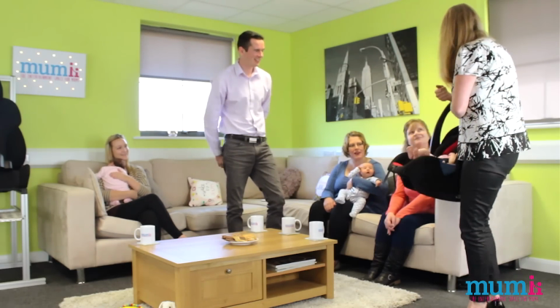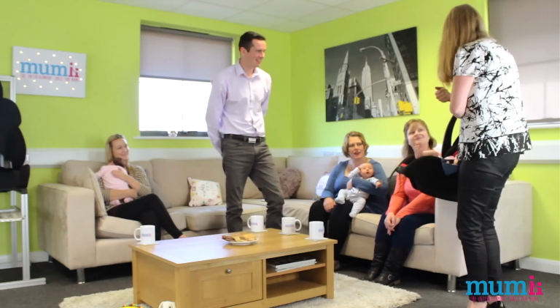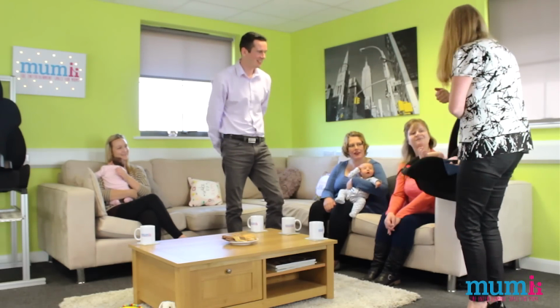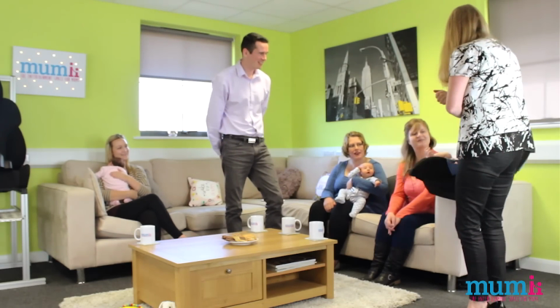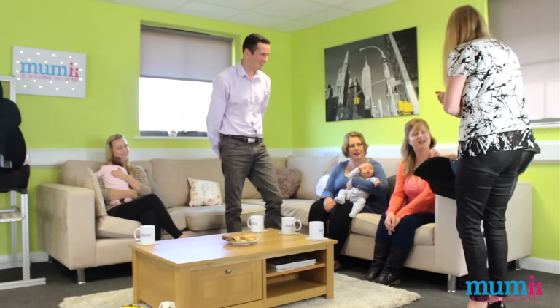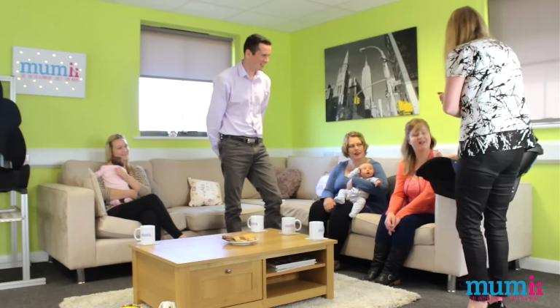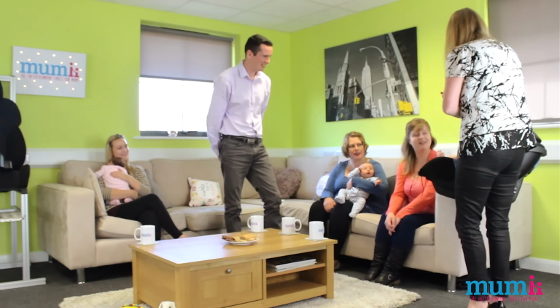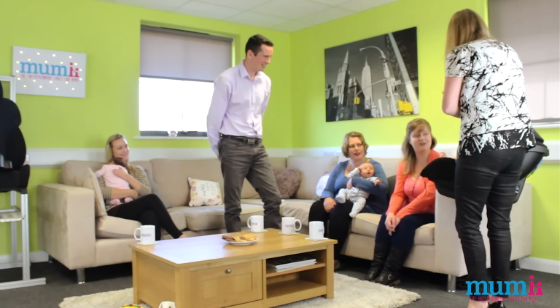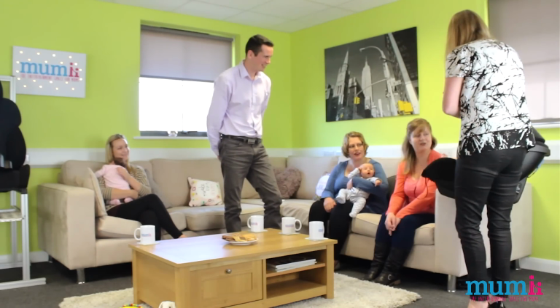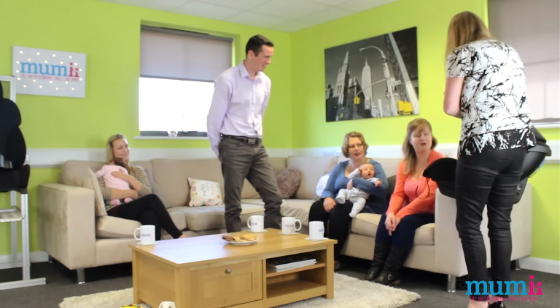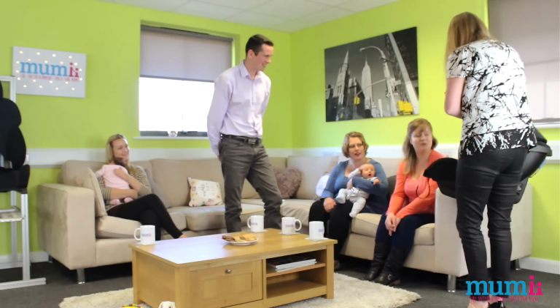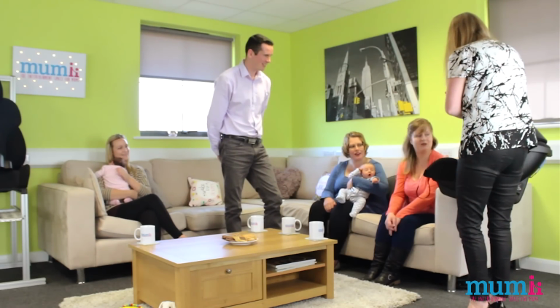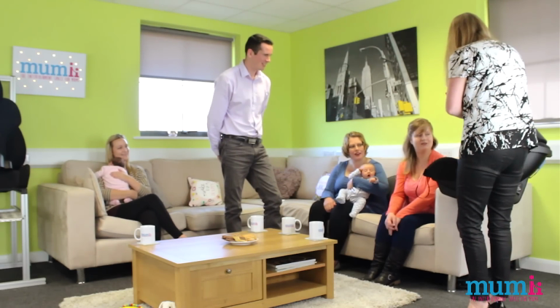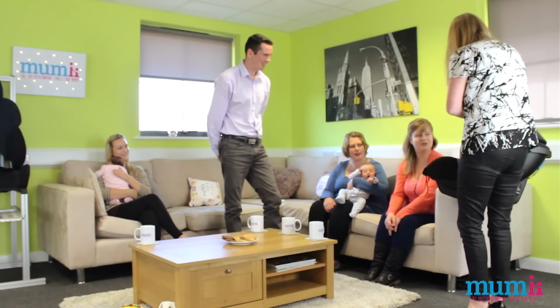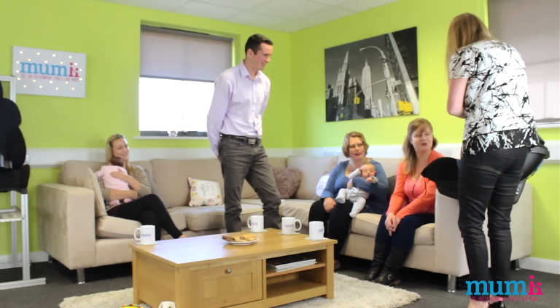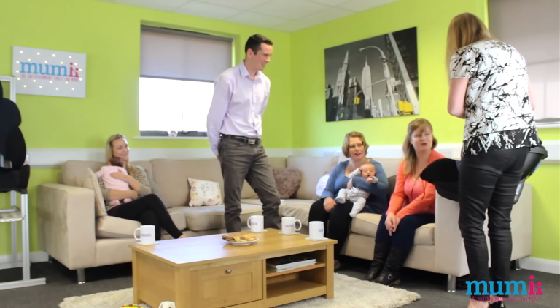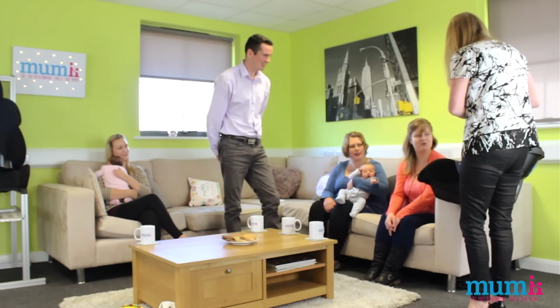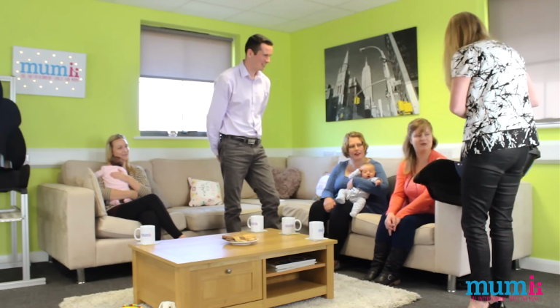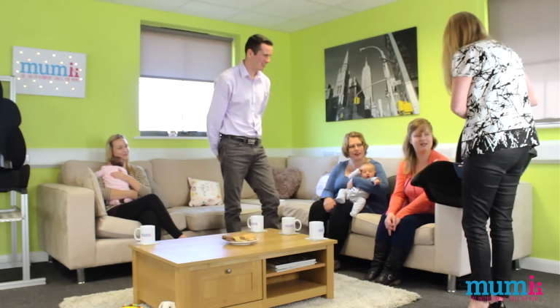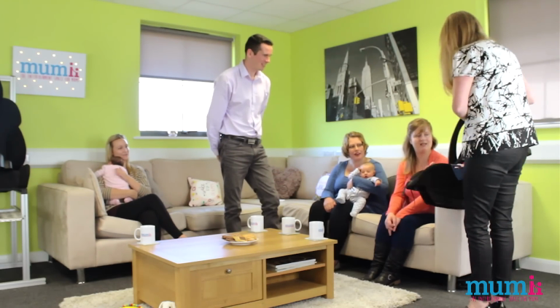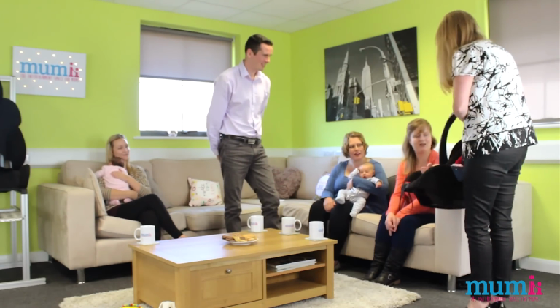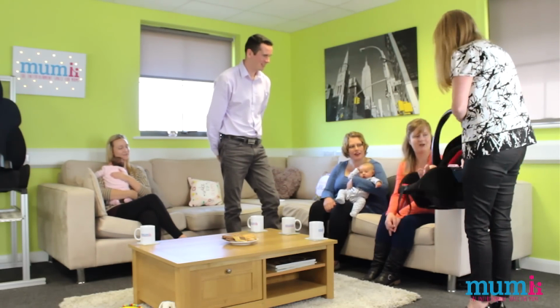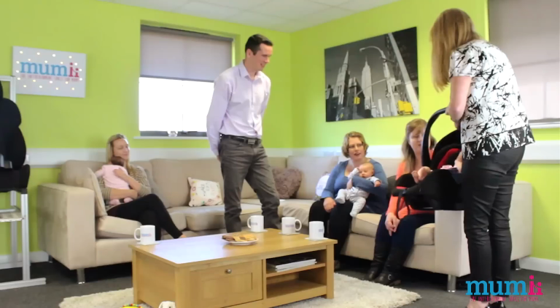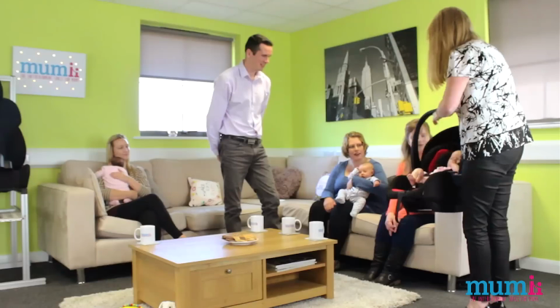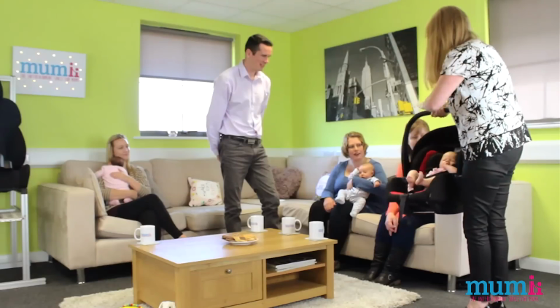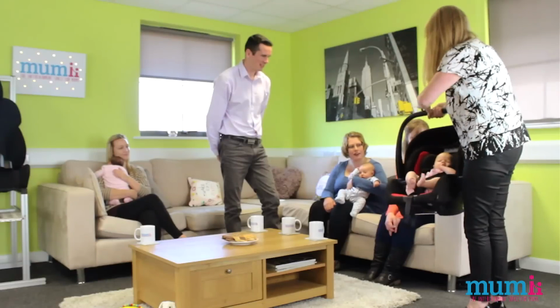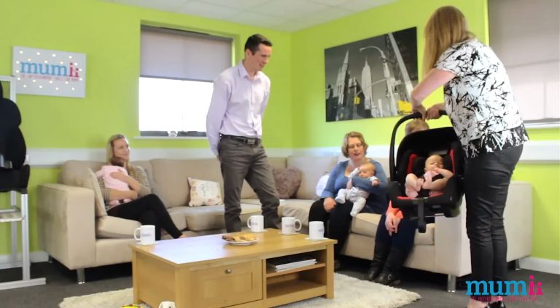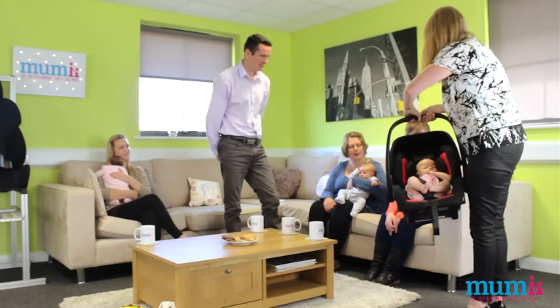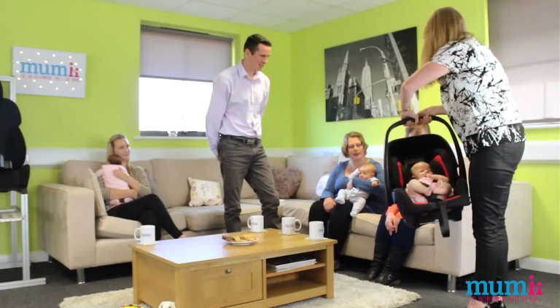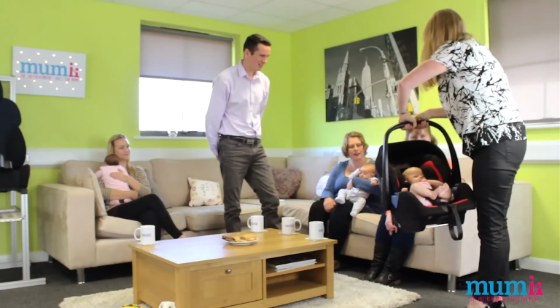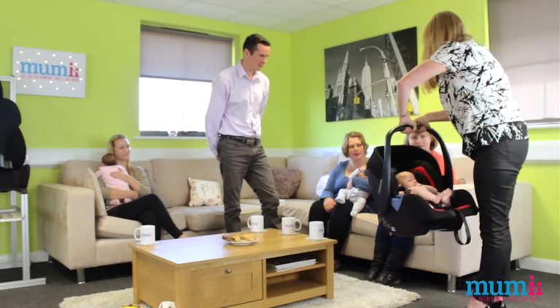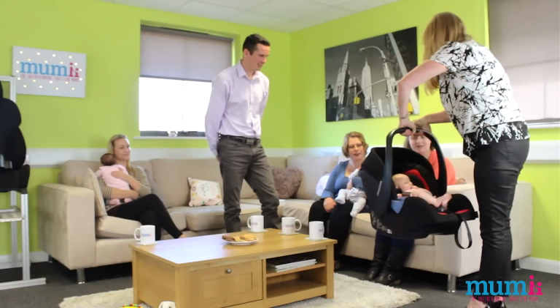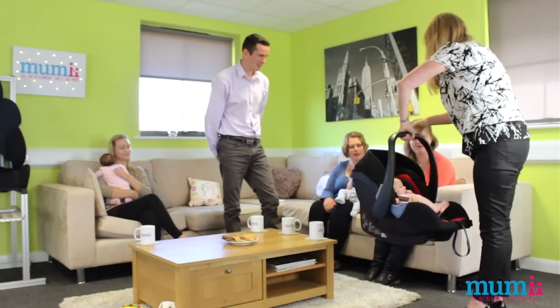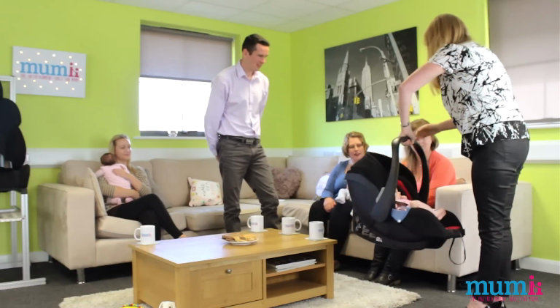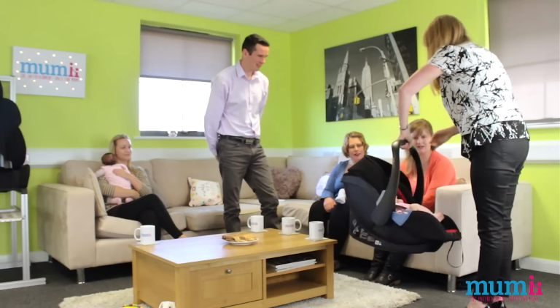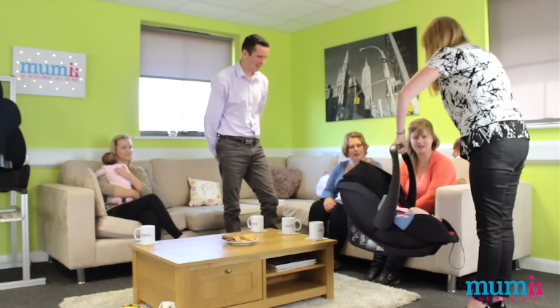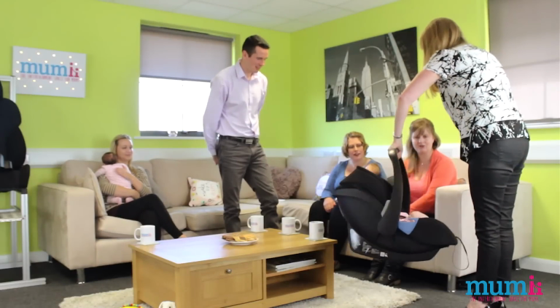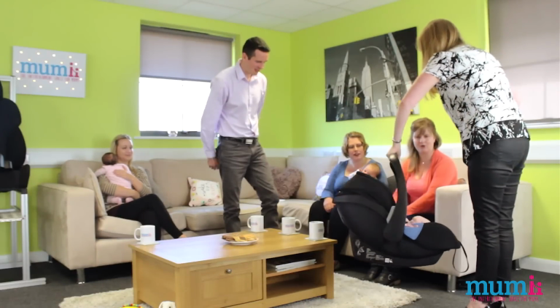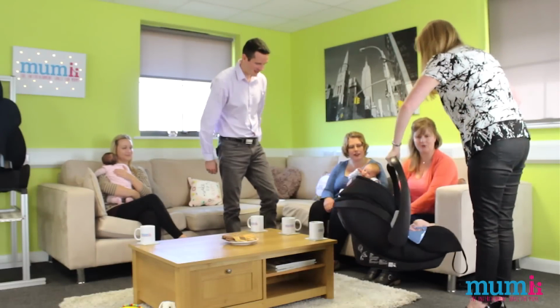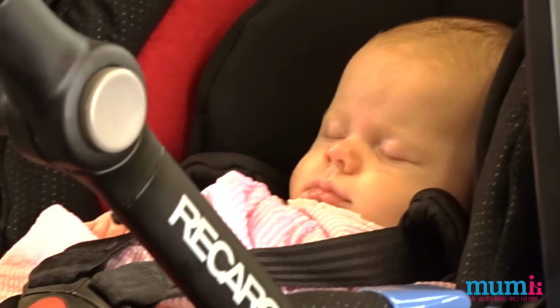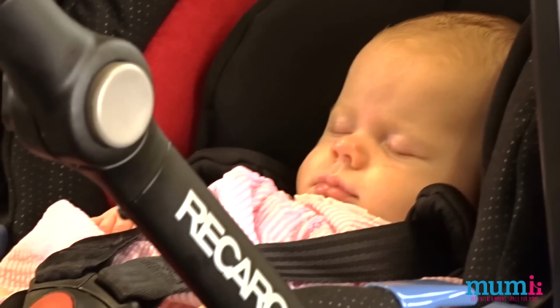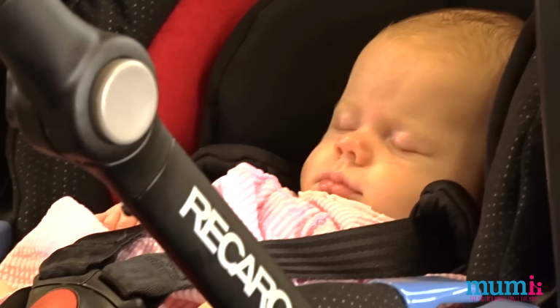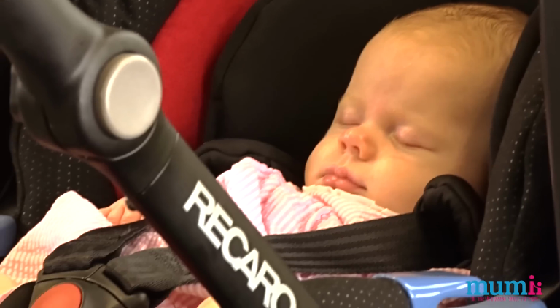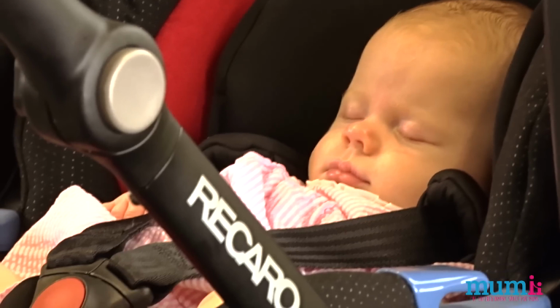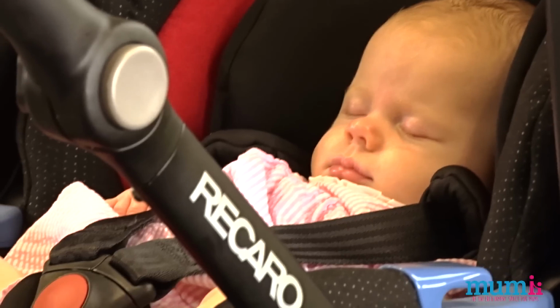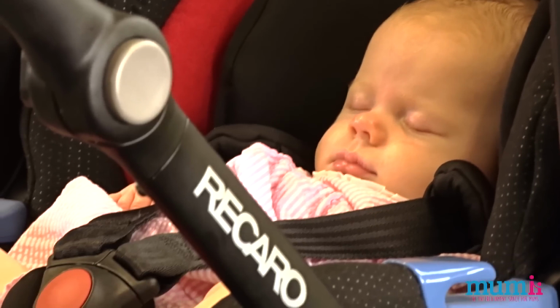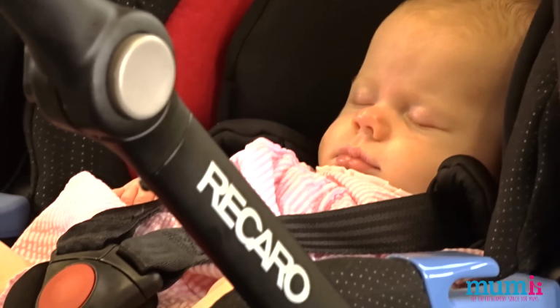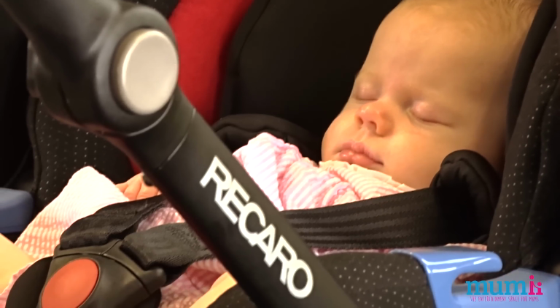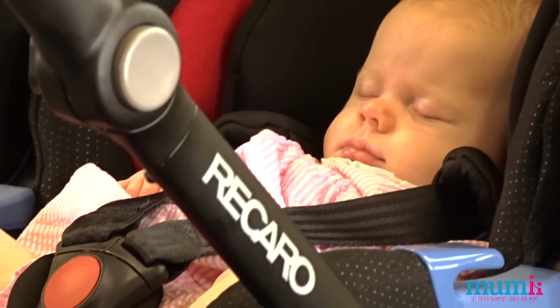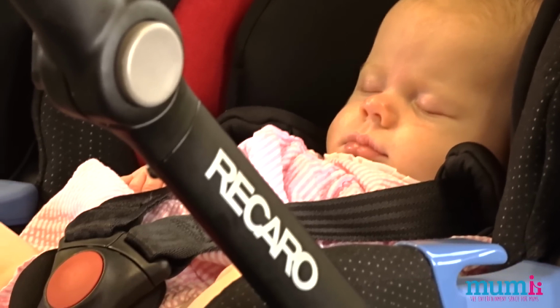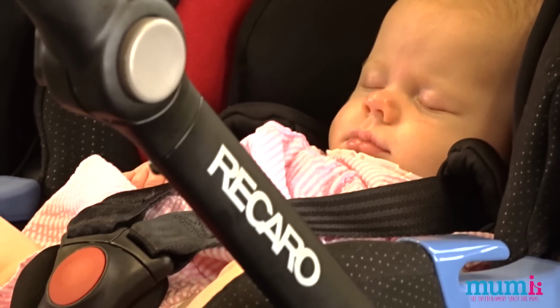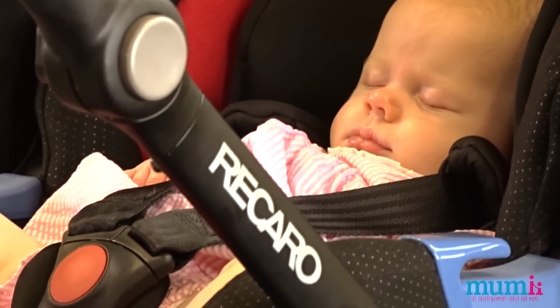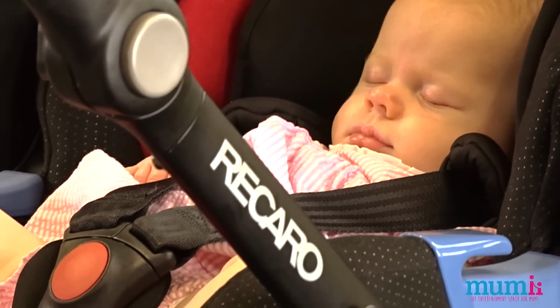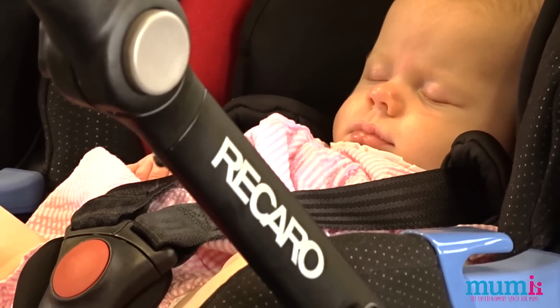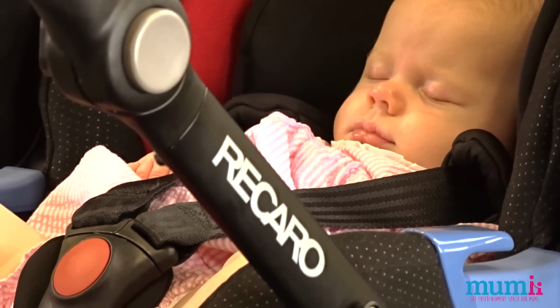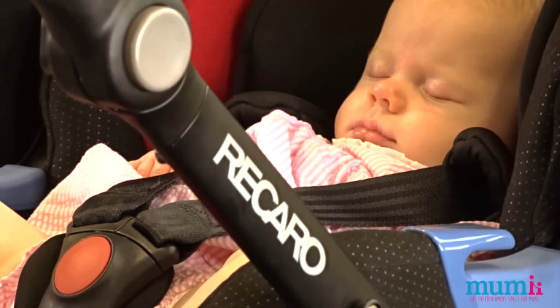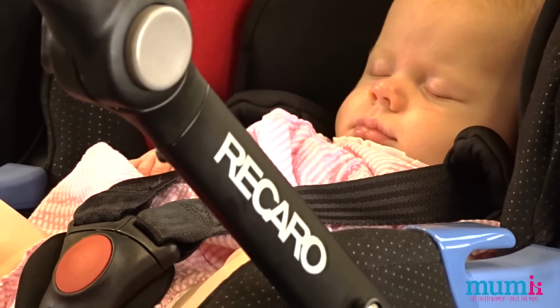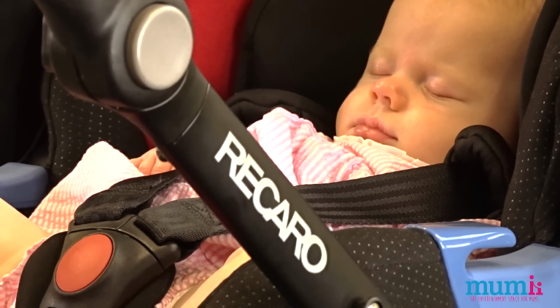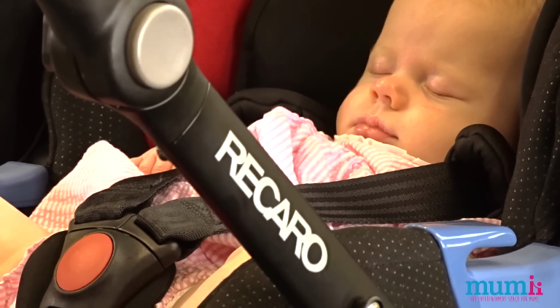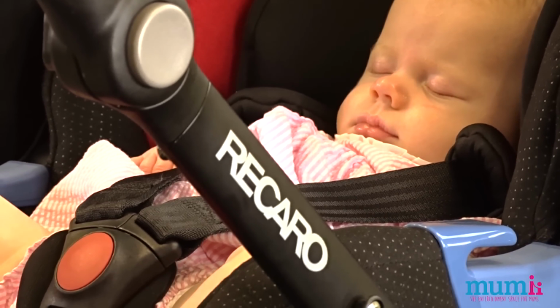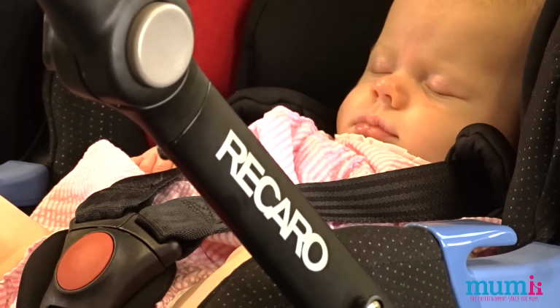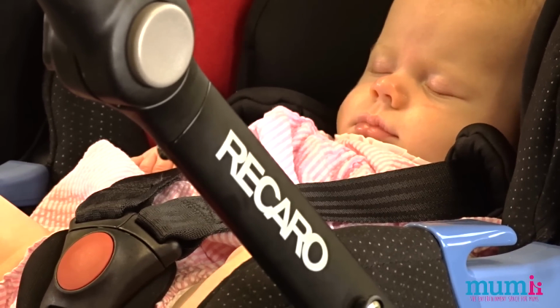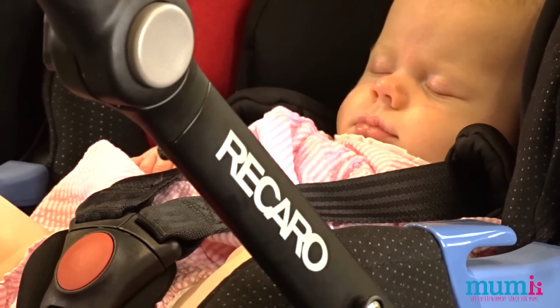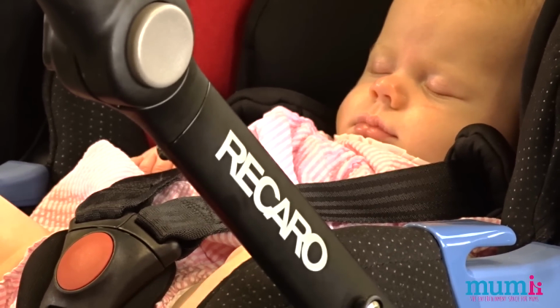What do you think, Sarah? I think it's super — she looks really cozy and comfy, and it's really soft. She's just settled nicely in there.